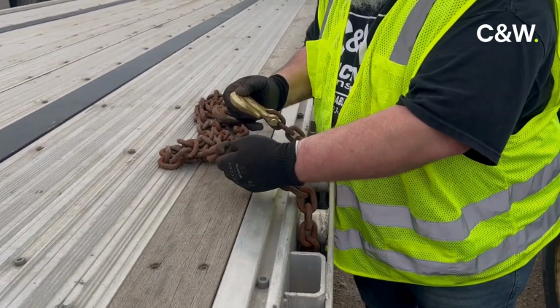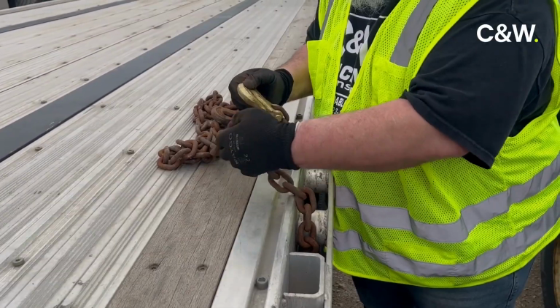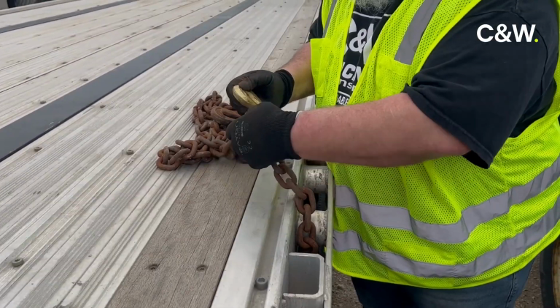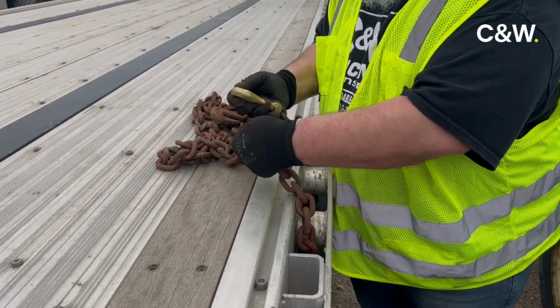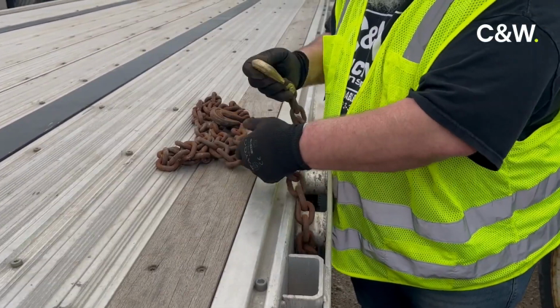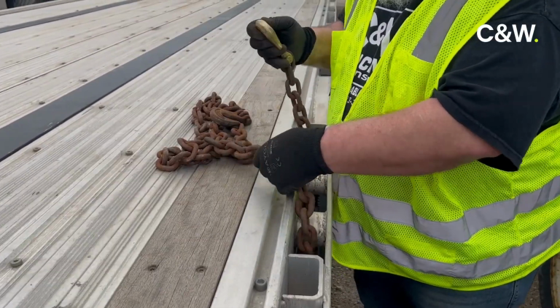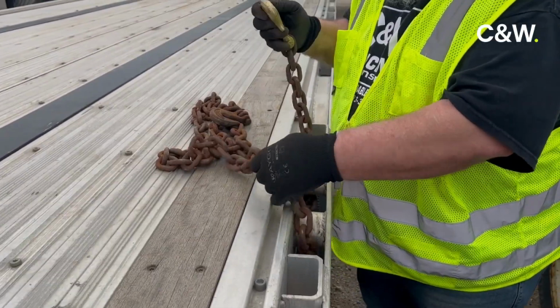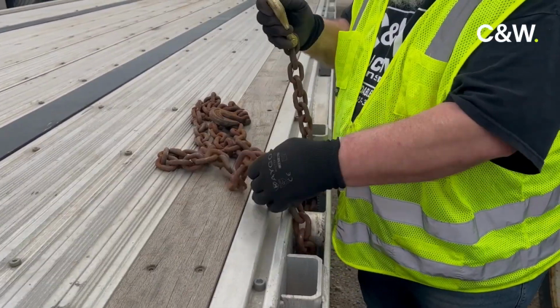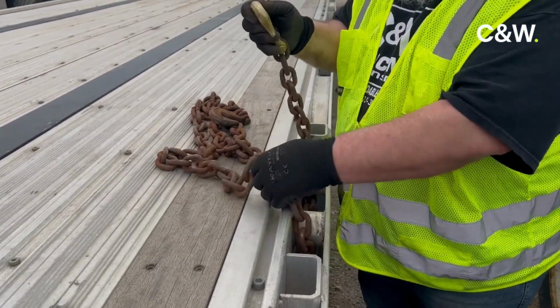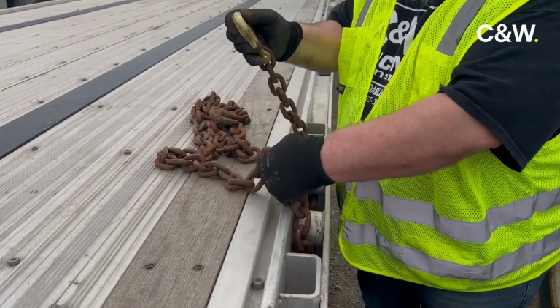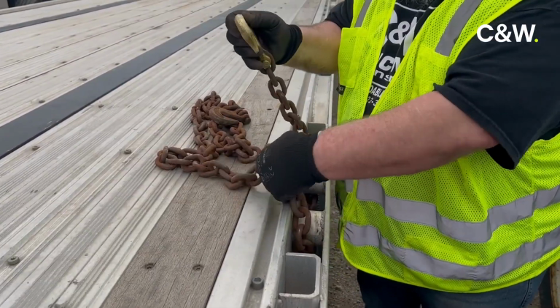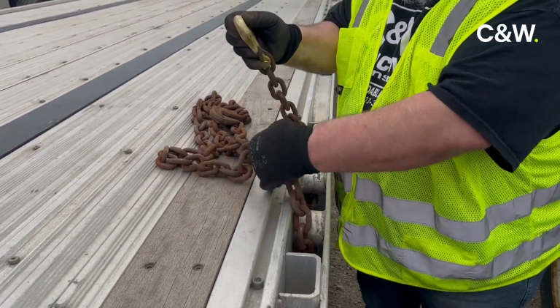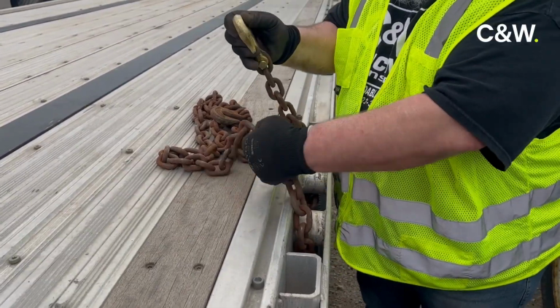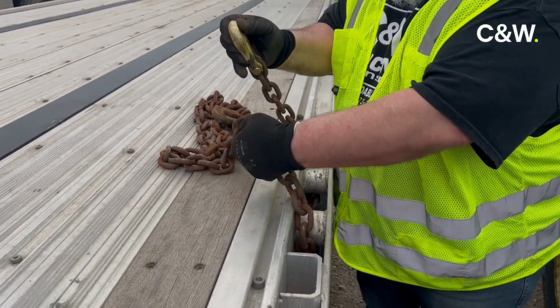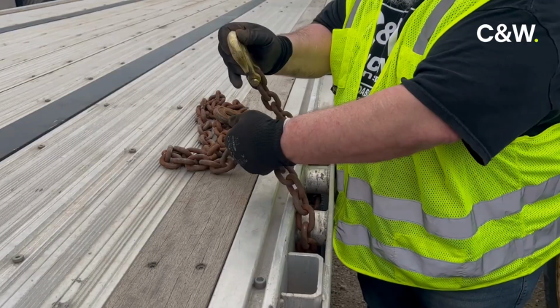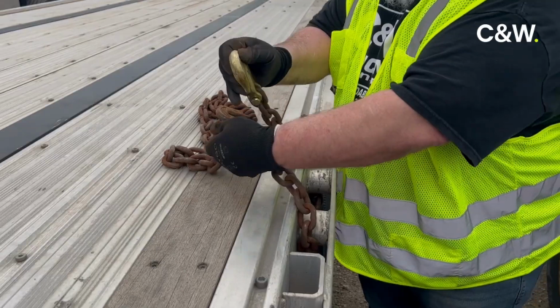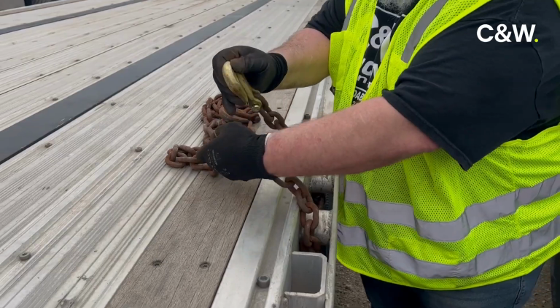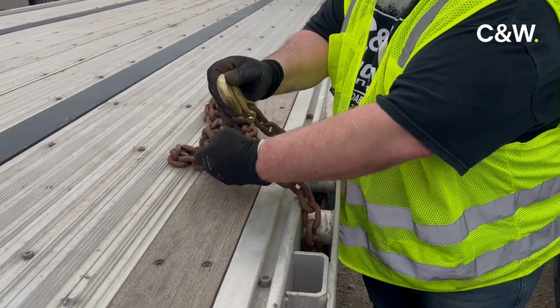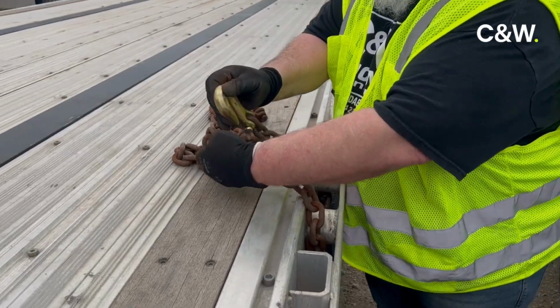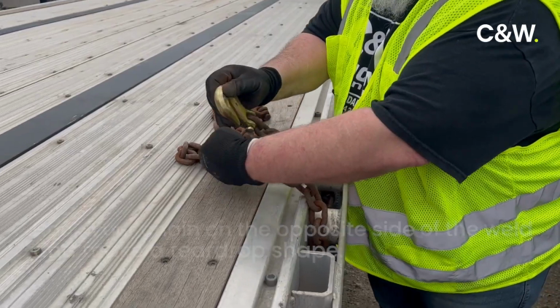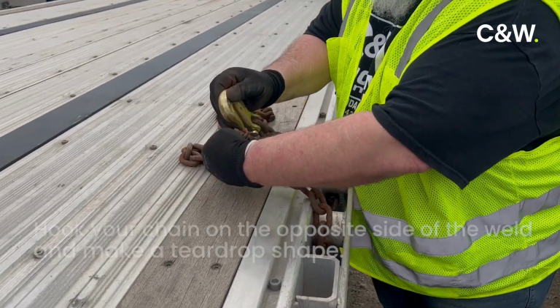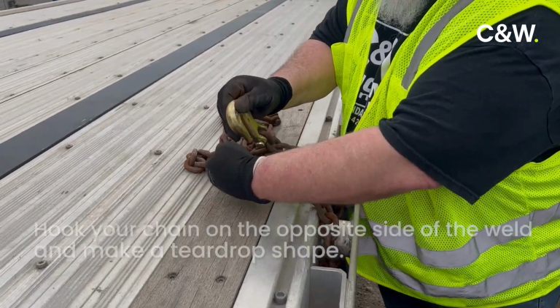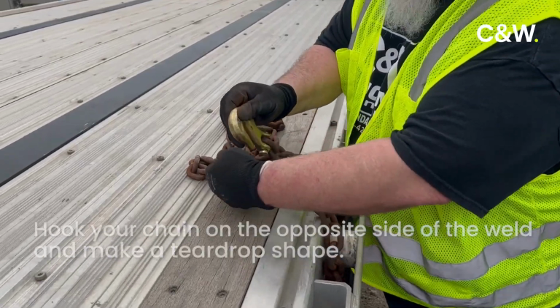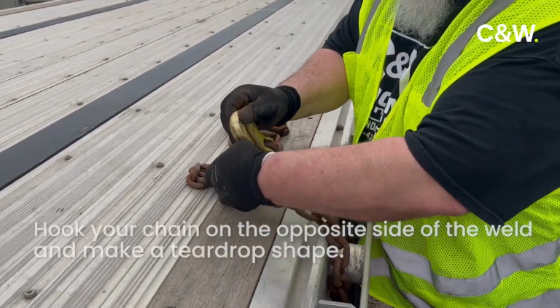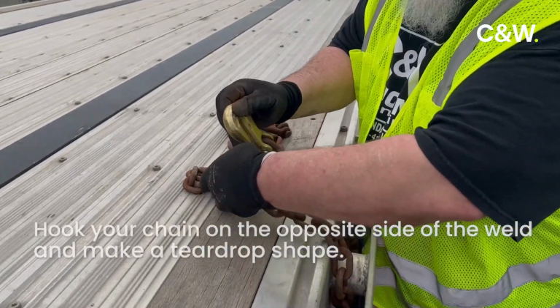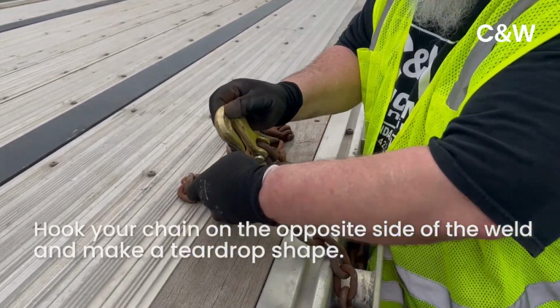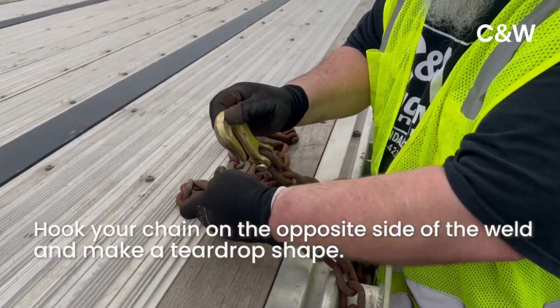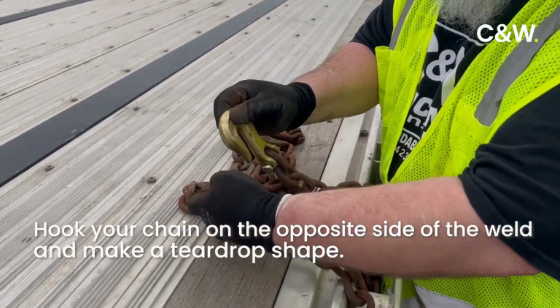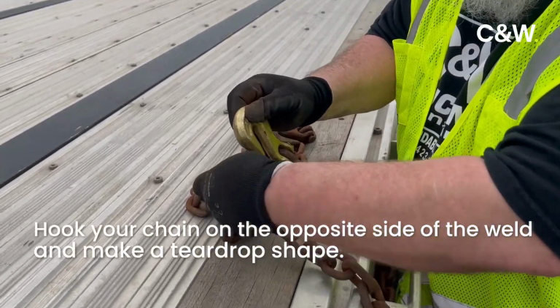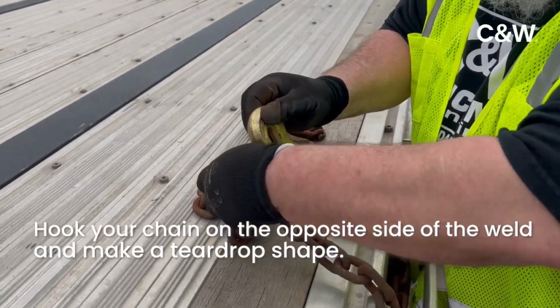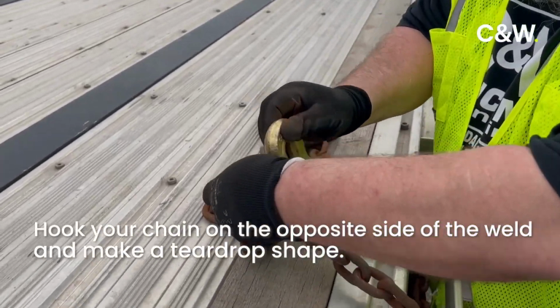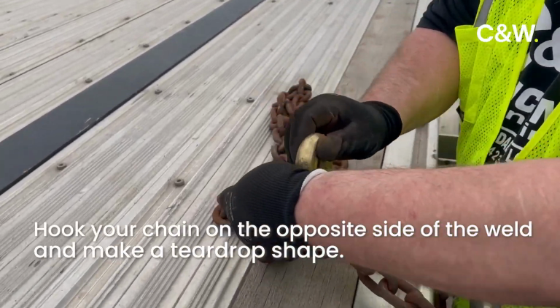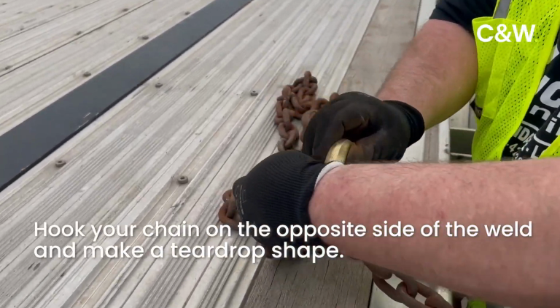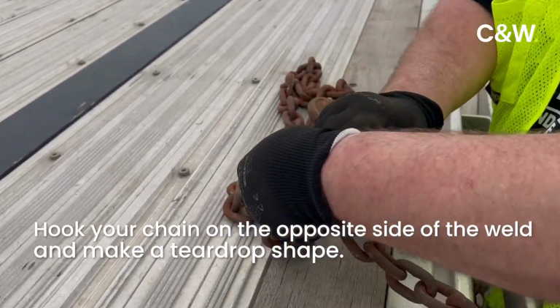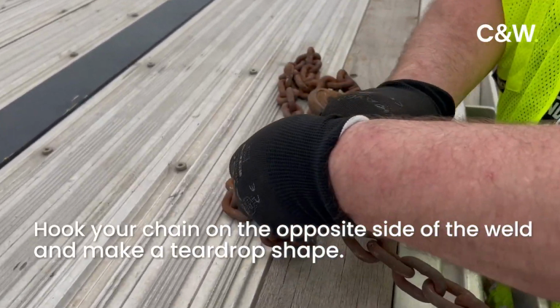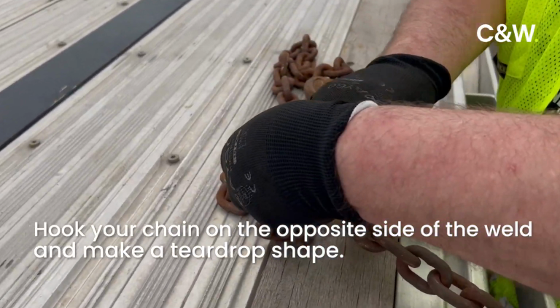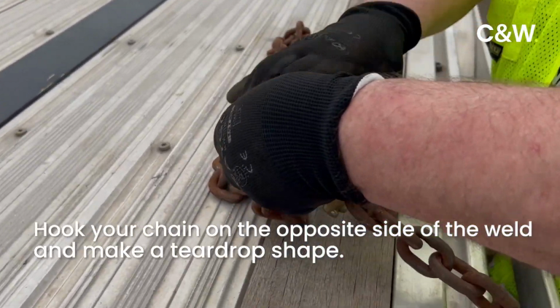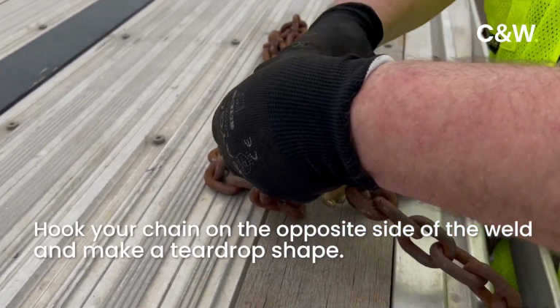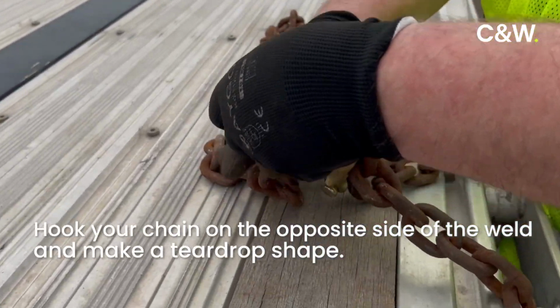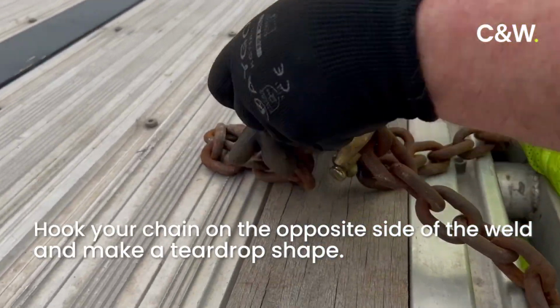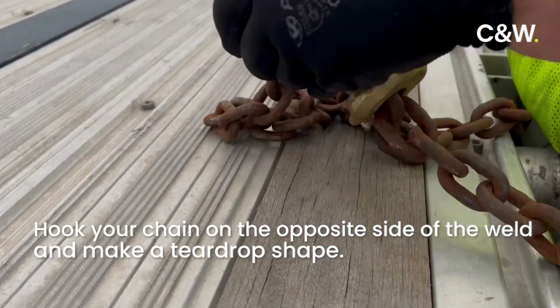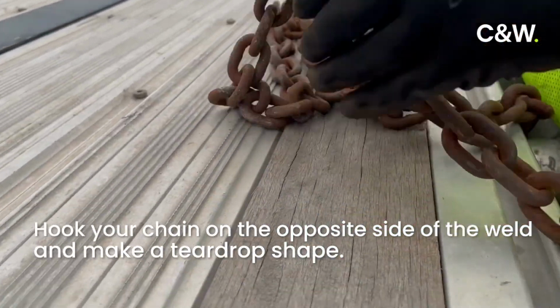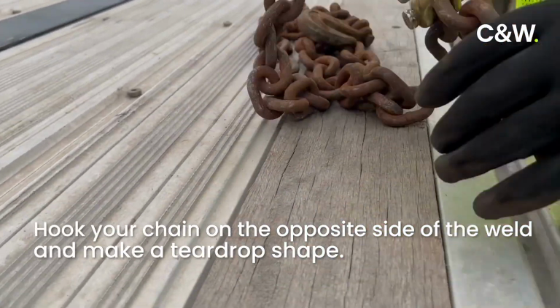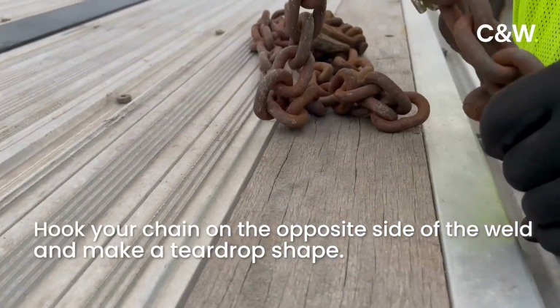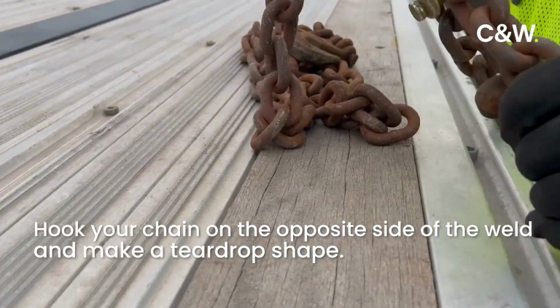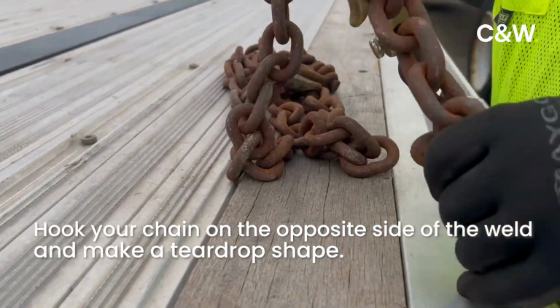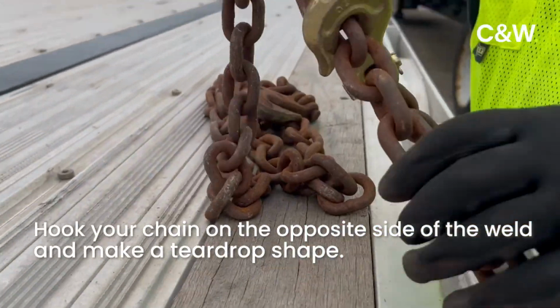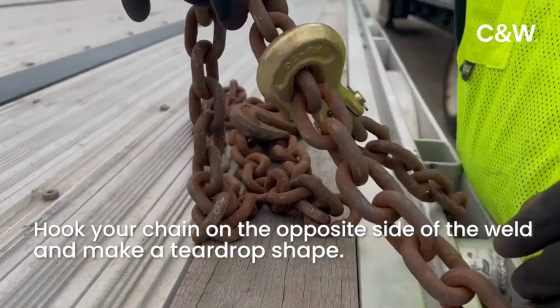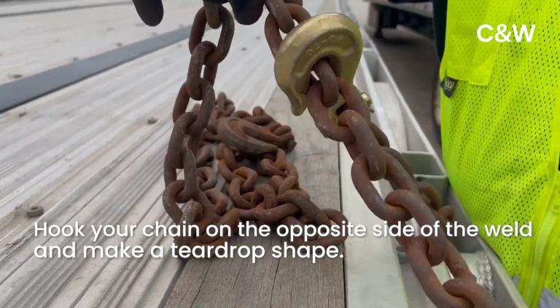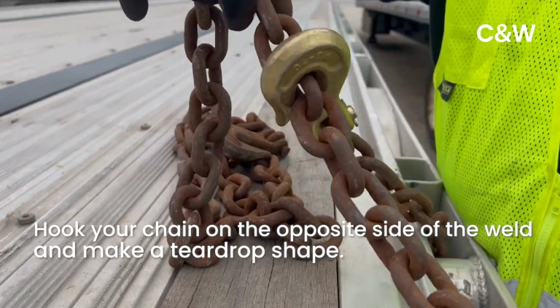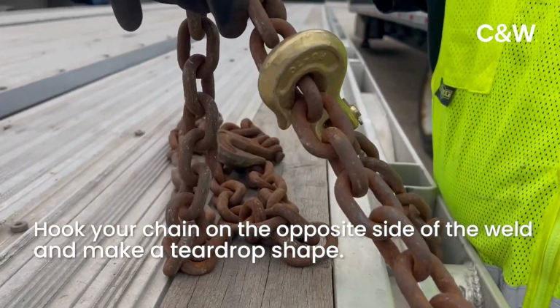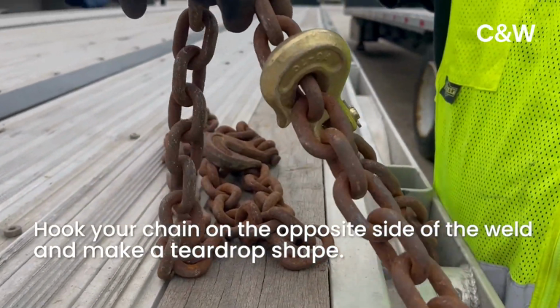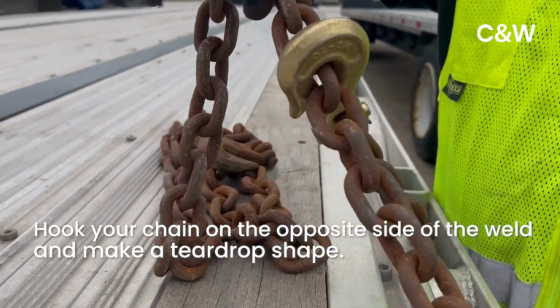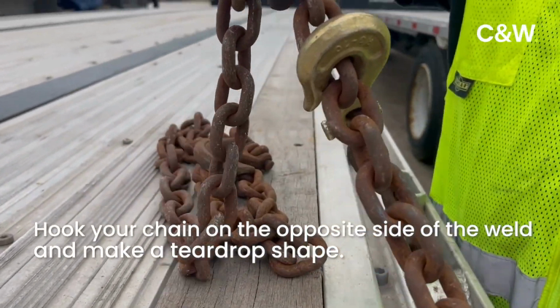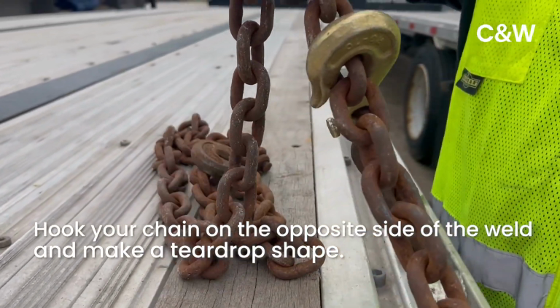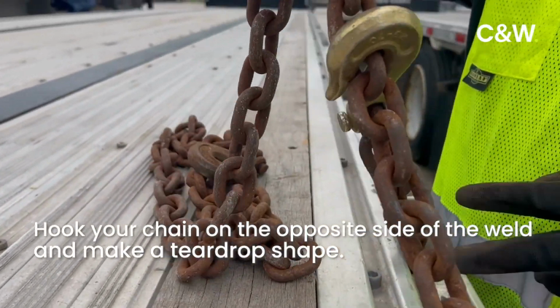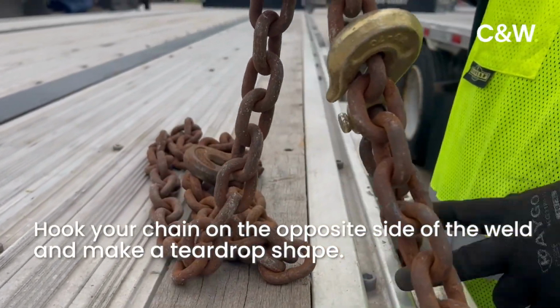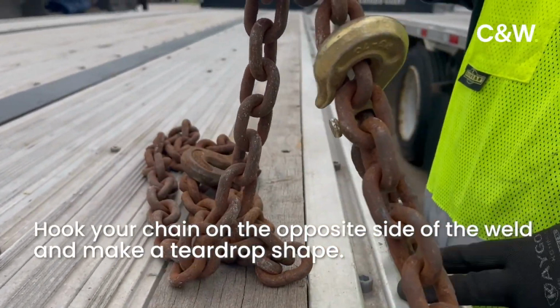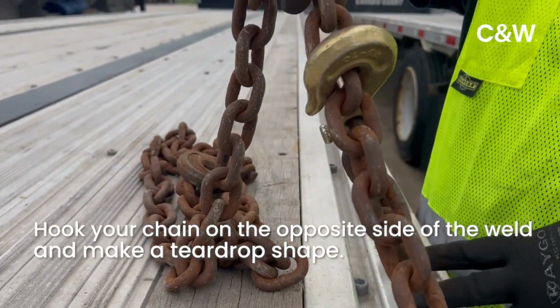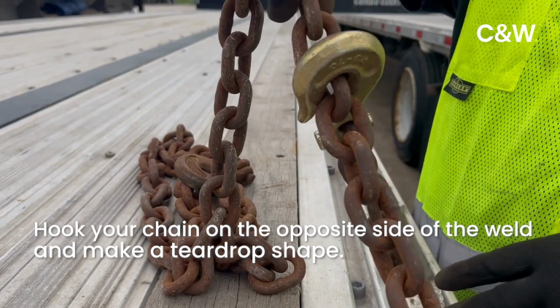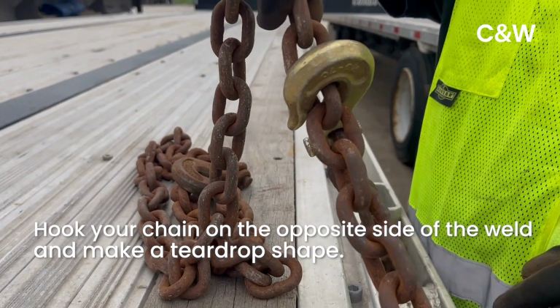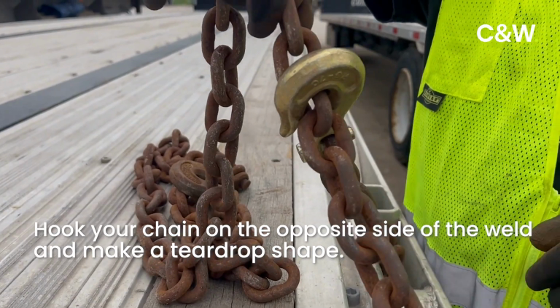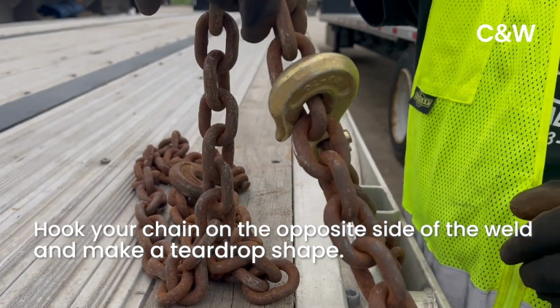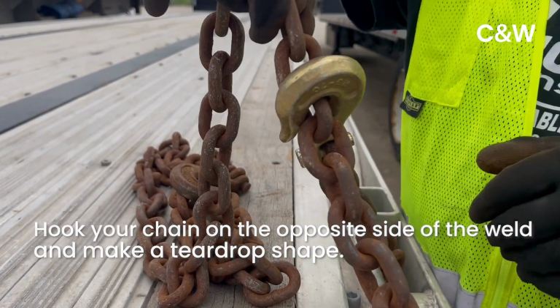When I wrap my chain around here, you're hooking on the opposite side of the weld to itself to make a nice teardrop.